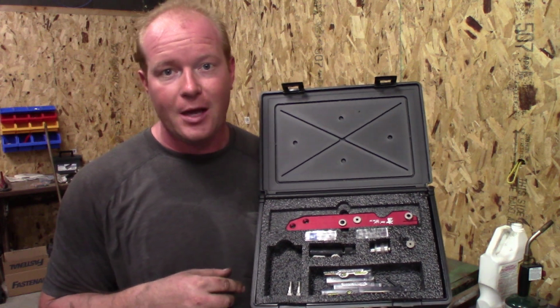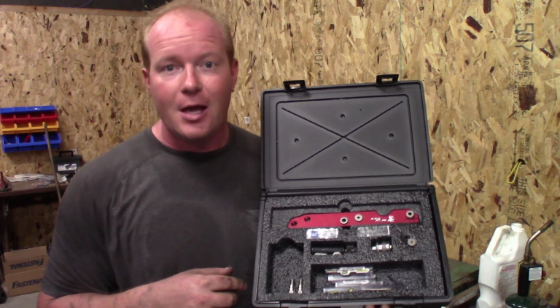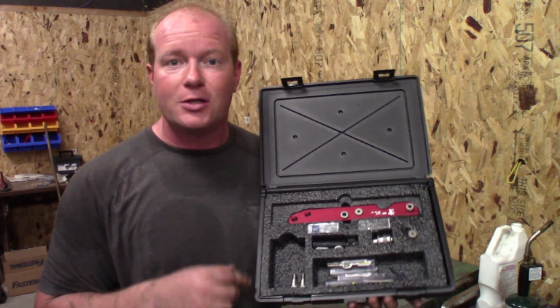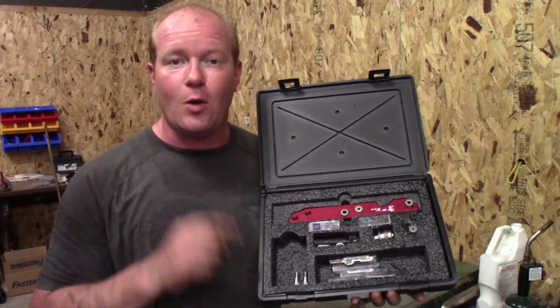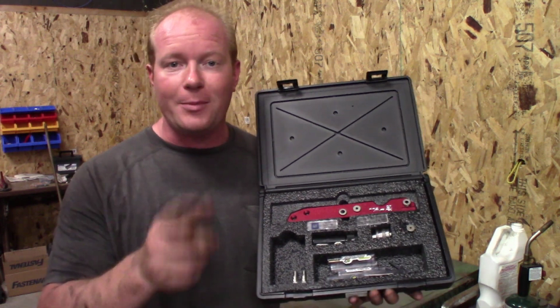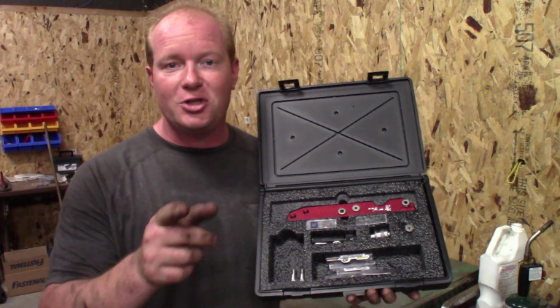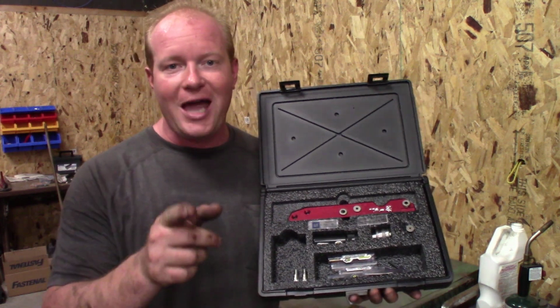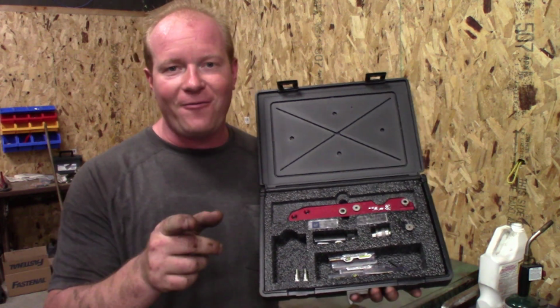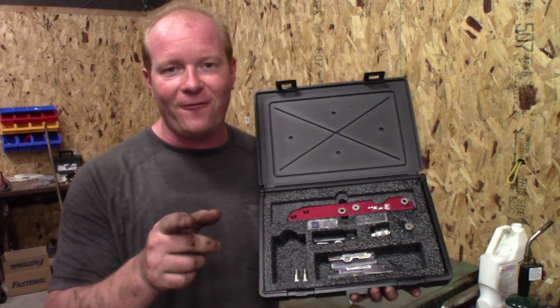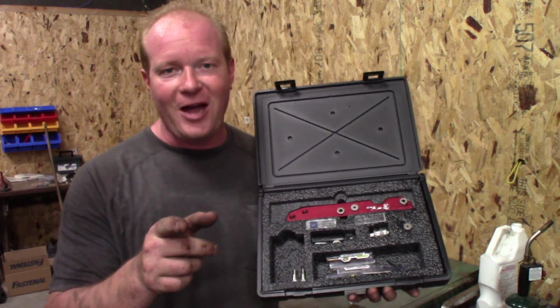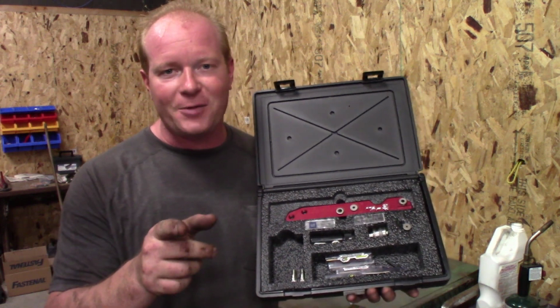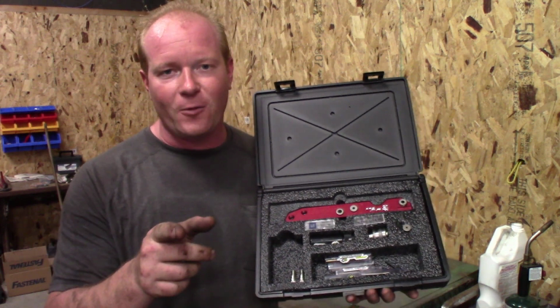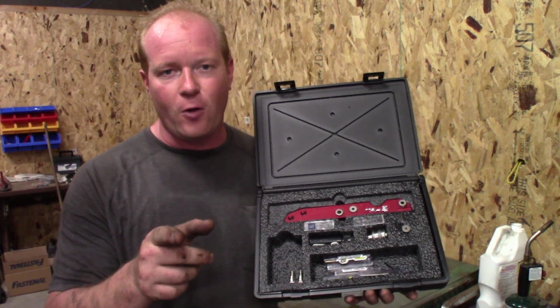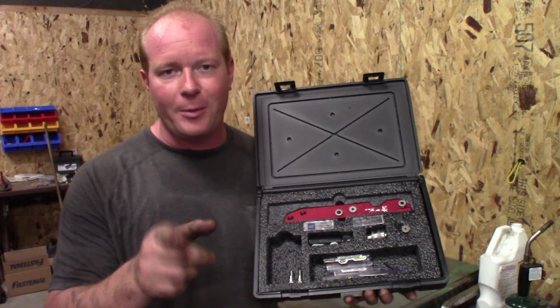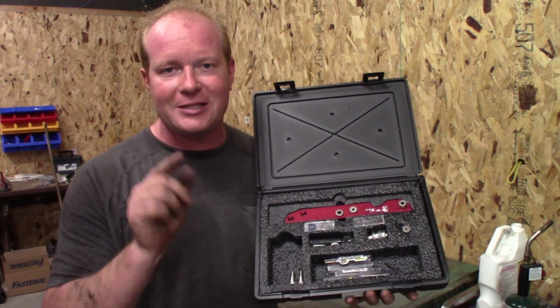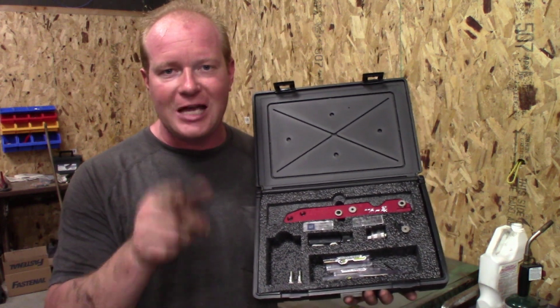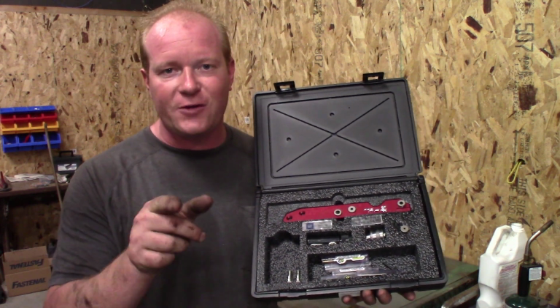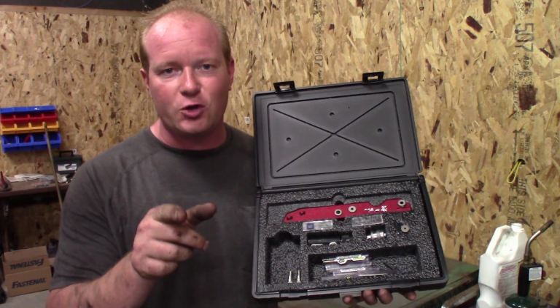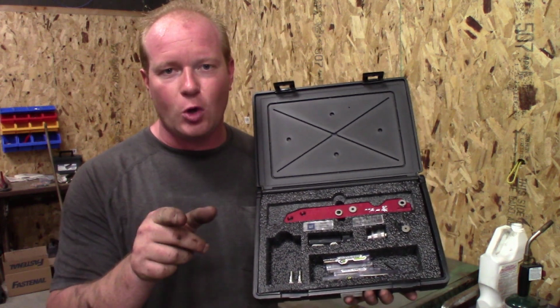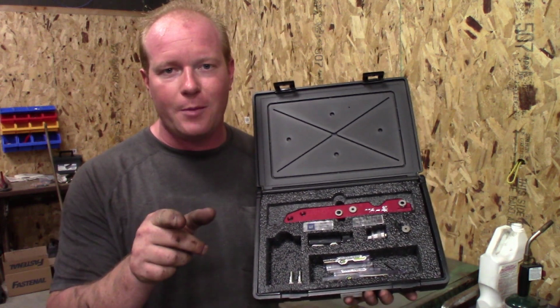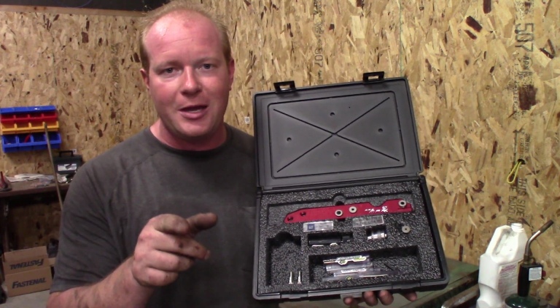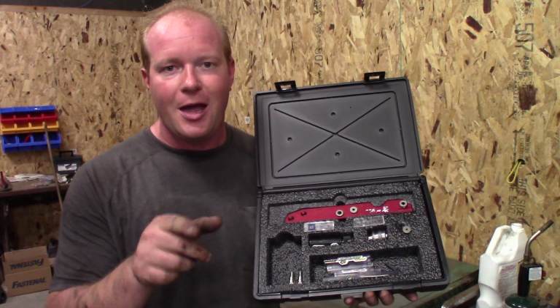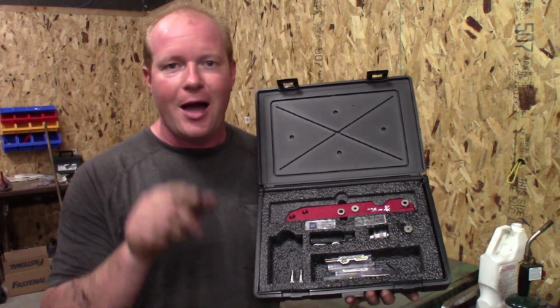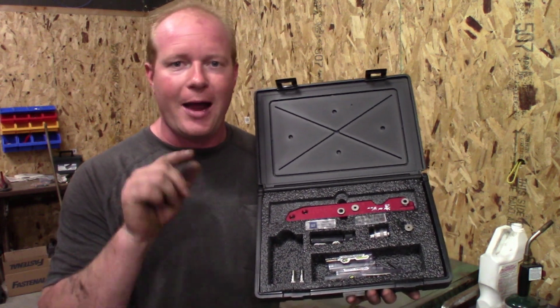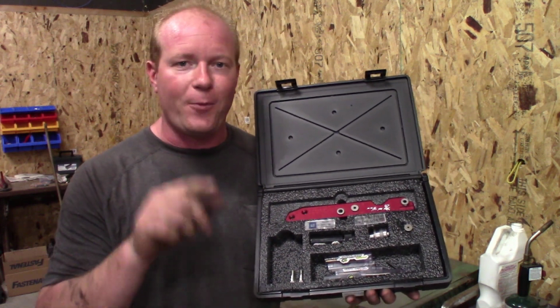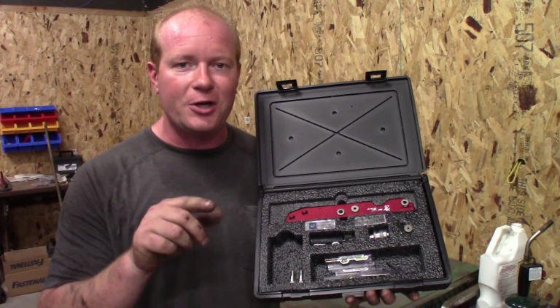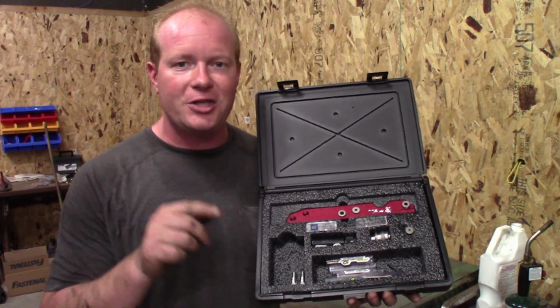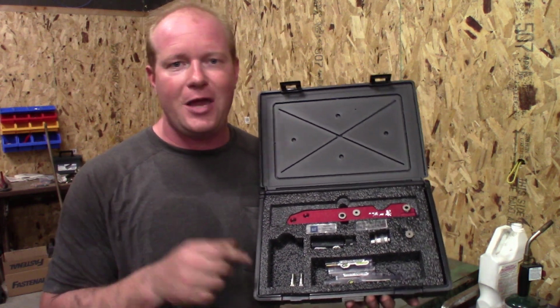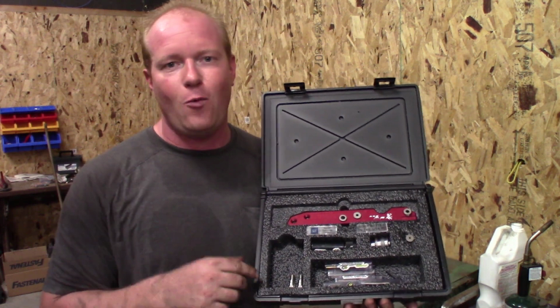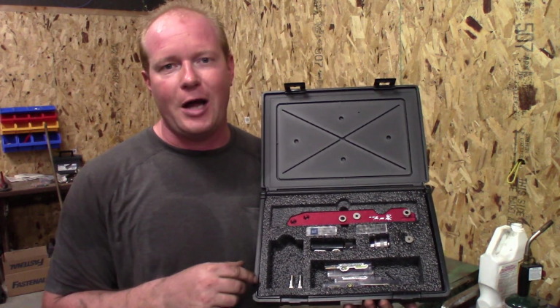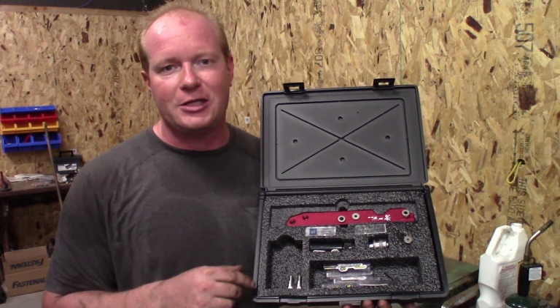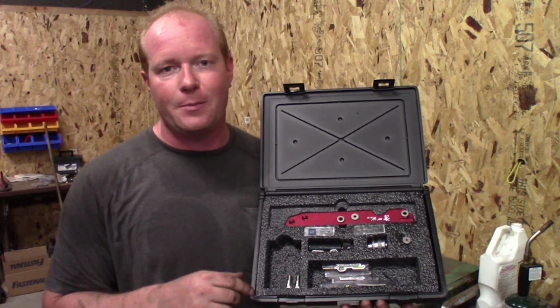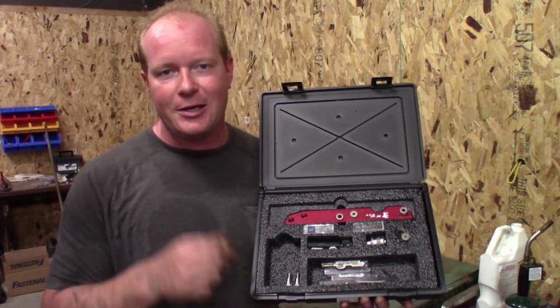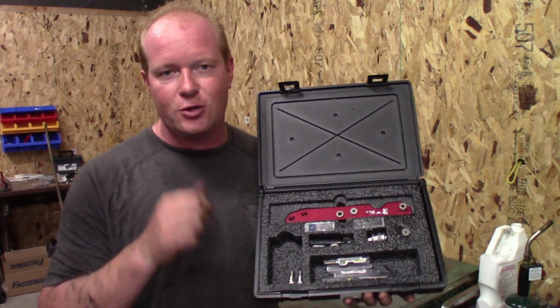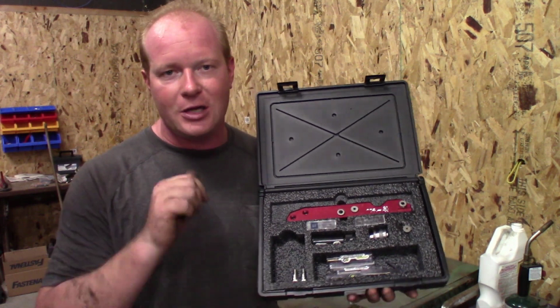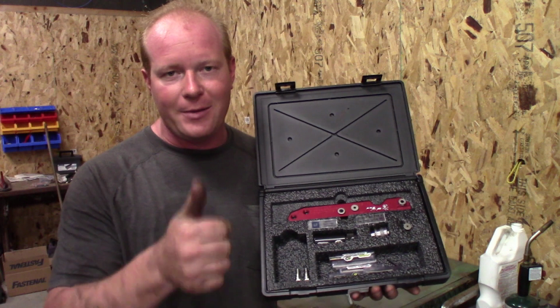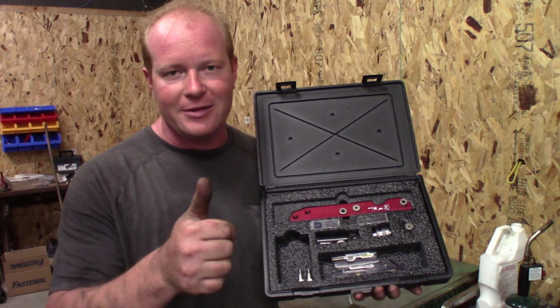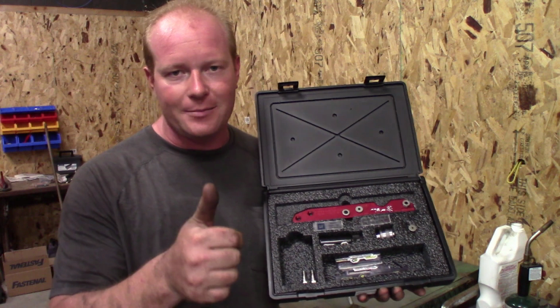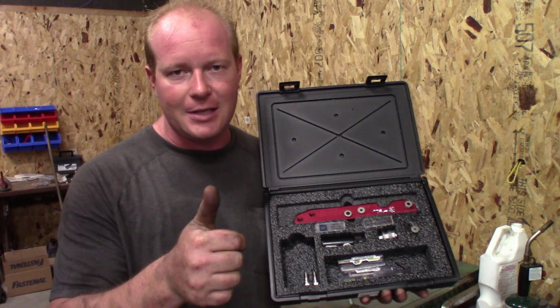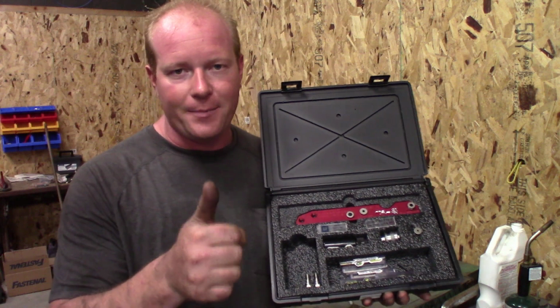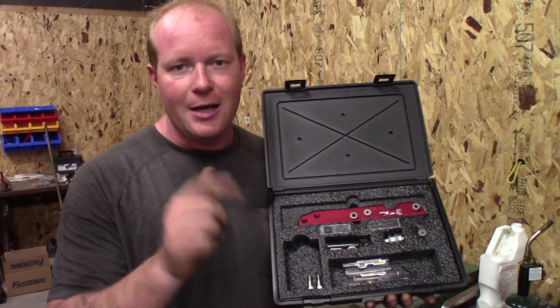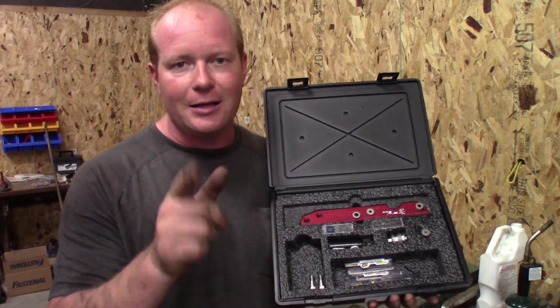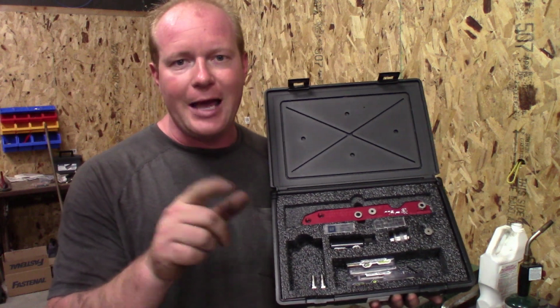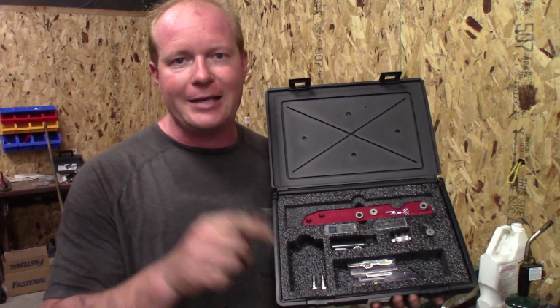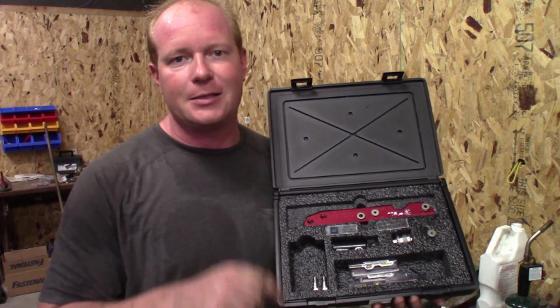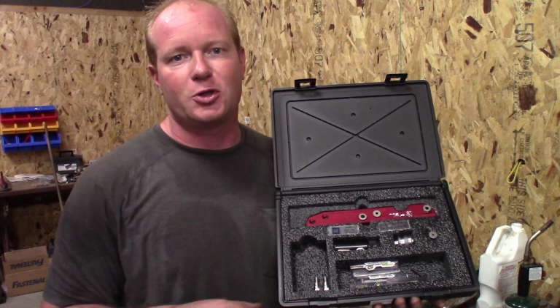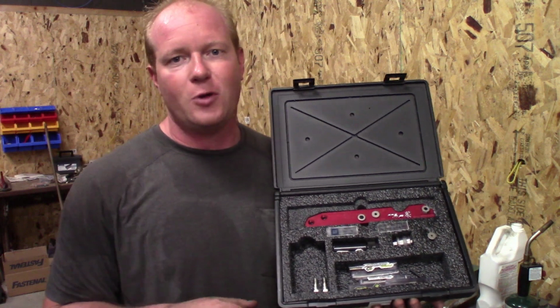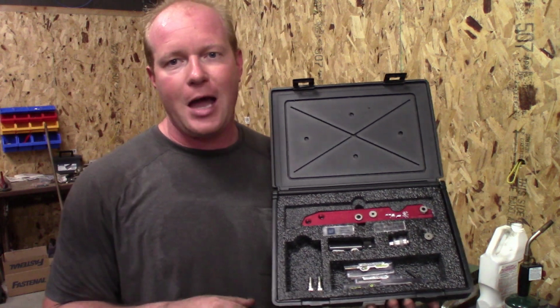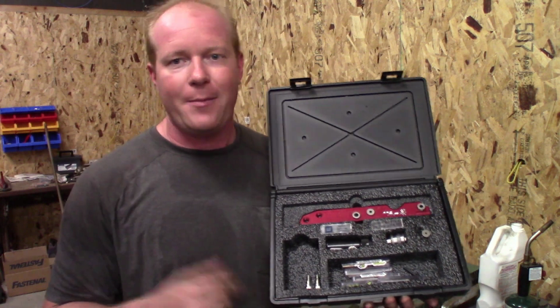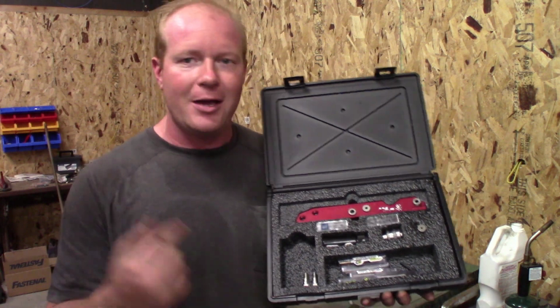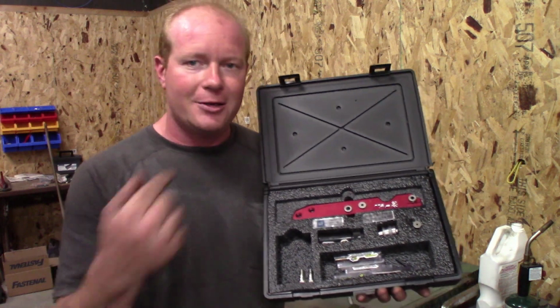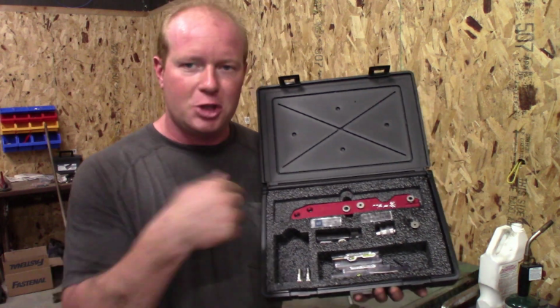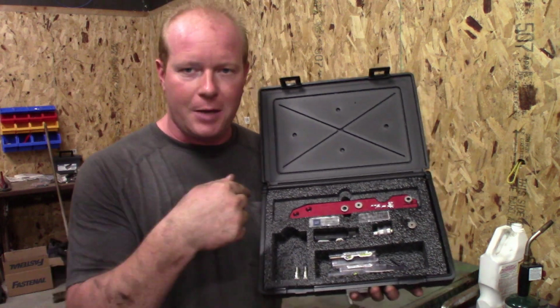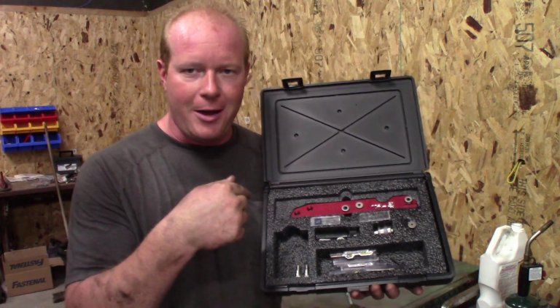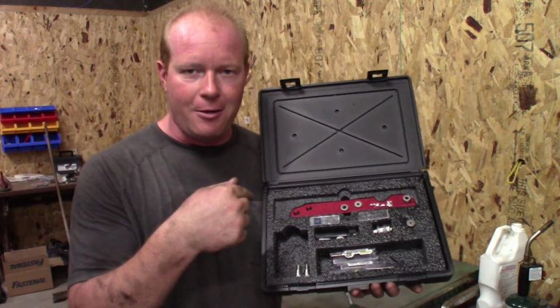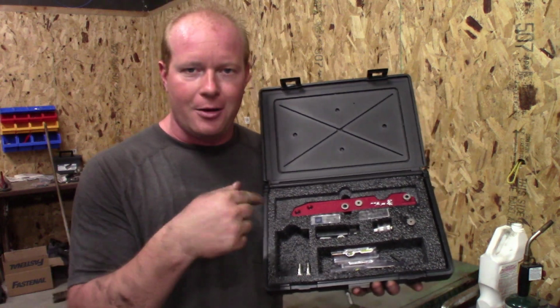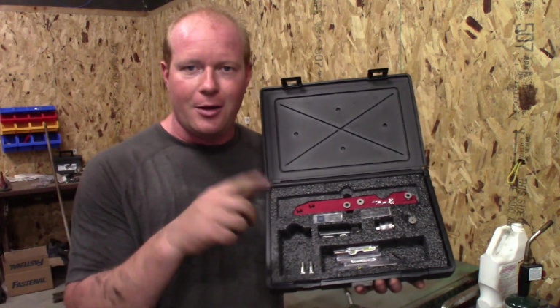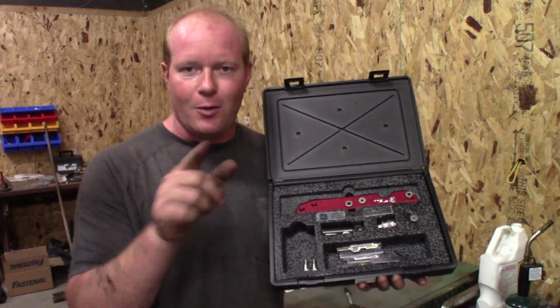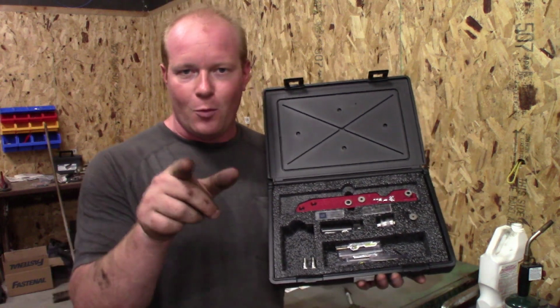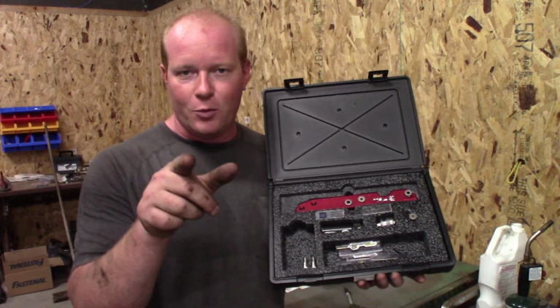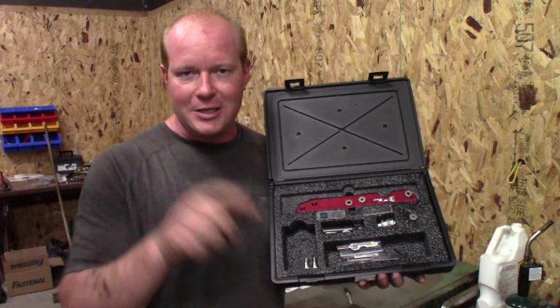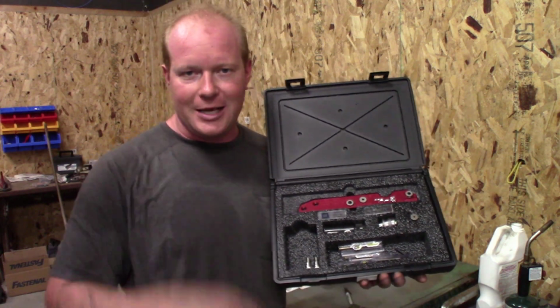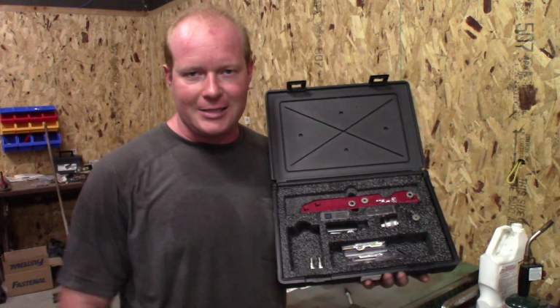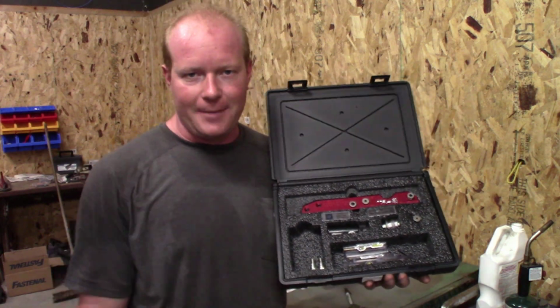I'm Chad from Flash Performance. Thanks for joining me — I appreciate you watching. Make sure you give me a thumbs up, like, subscribe, and check them out. We'll see you next time.